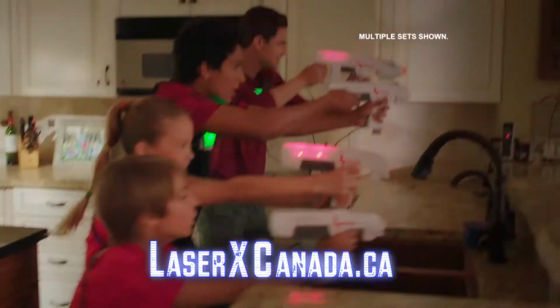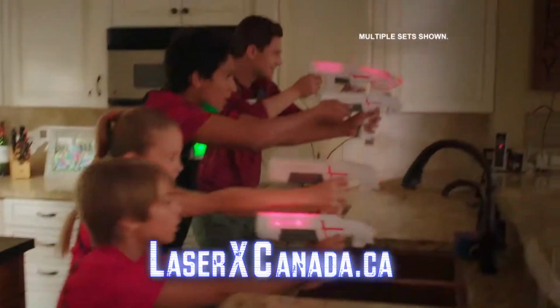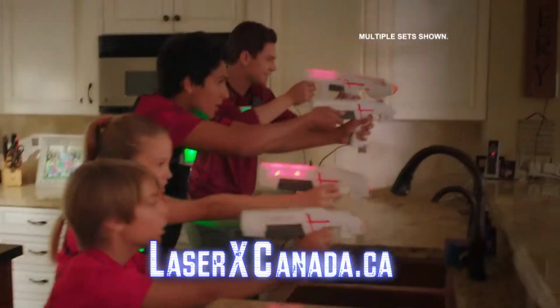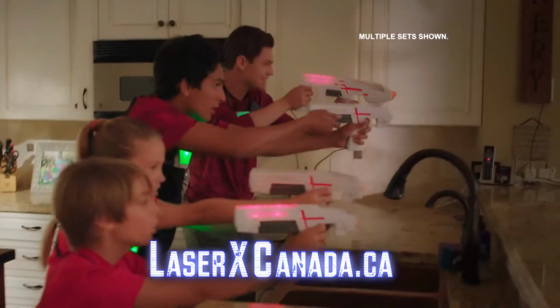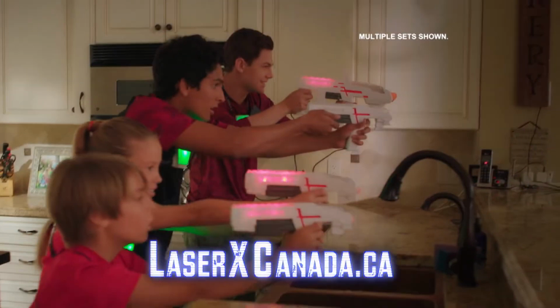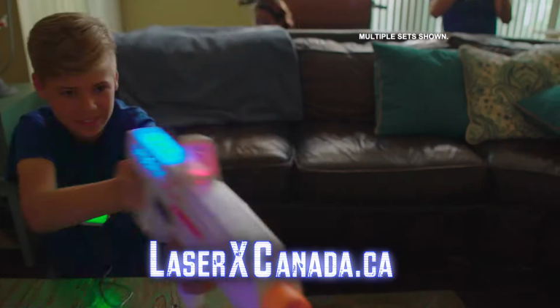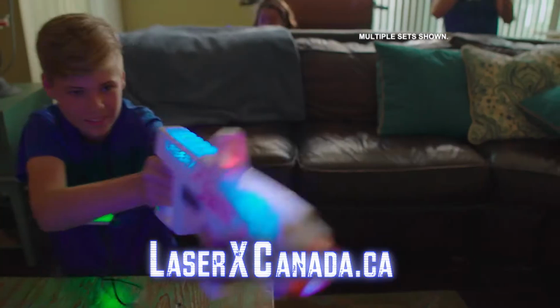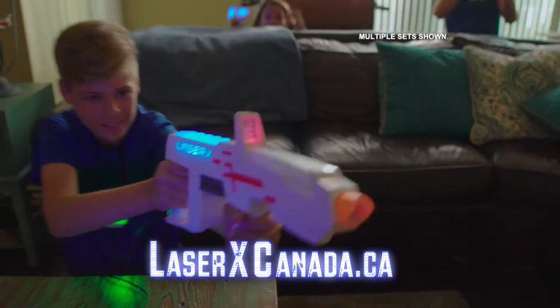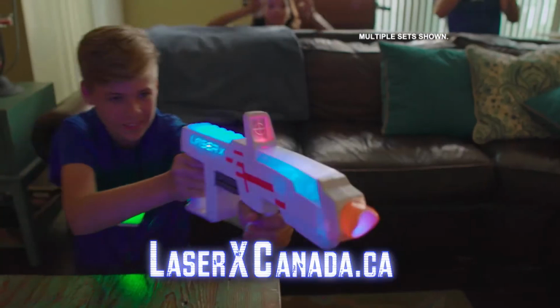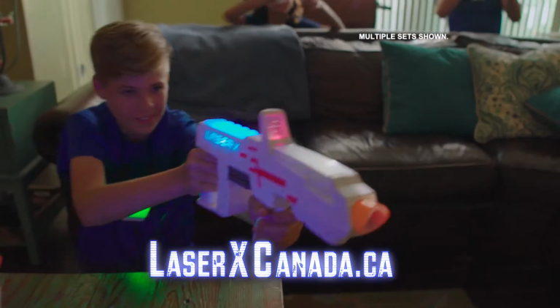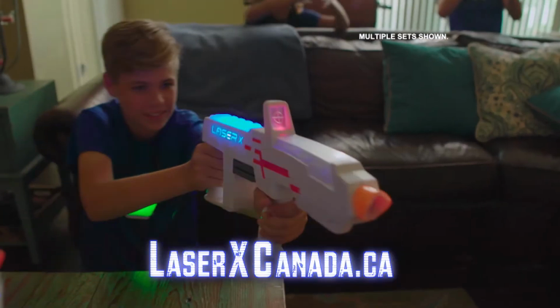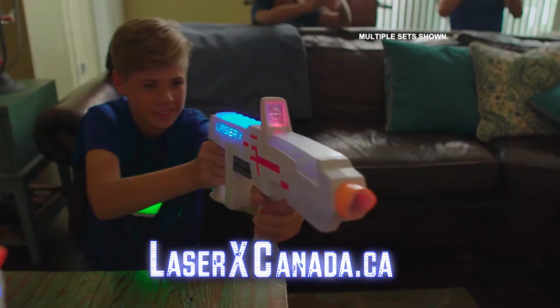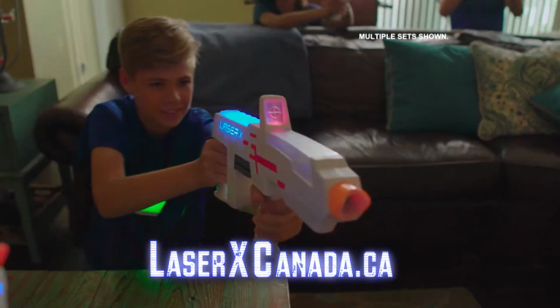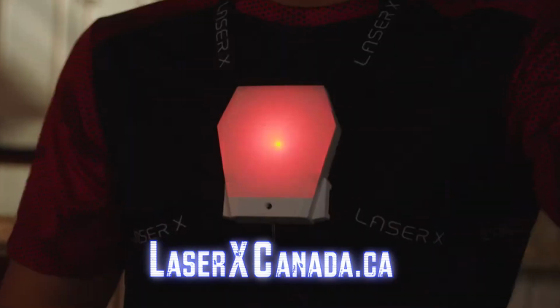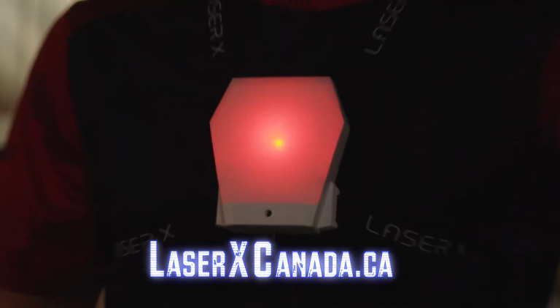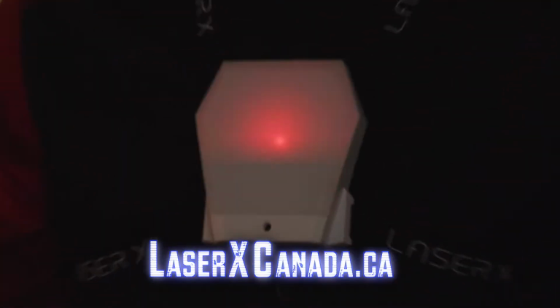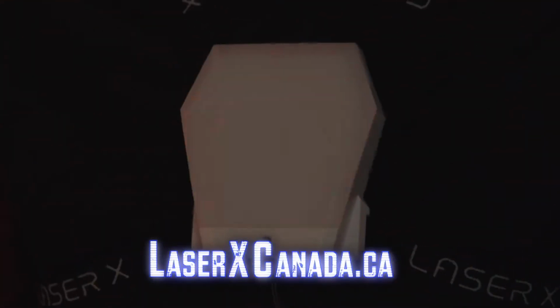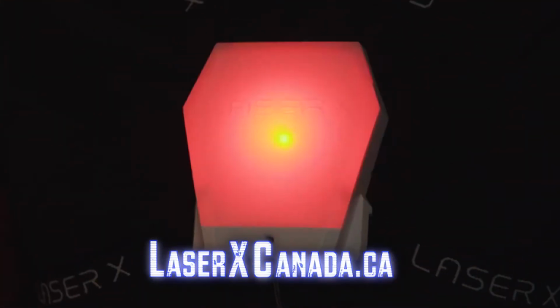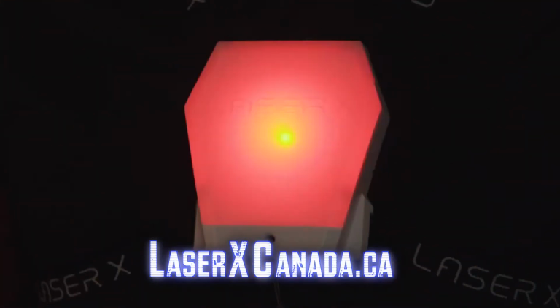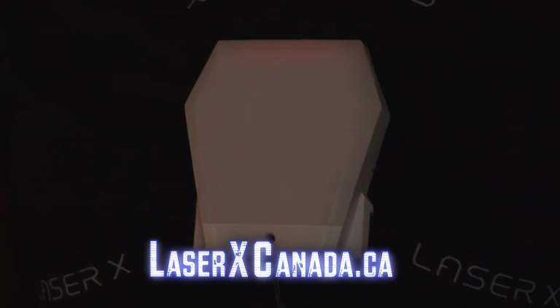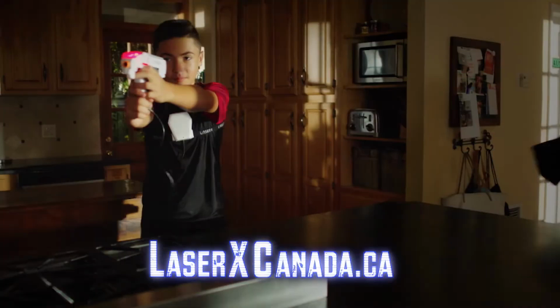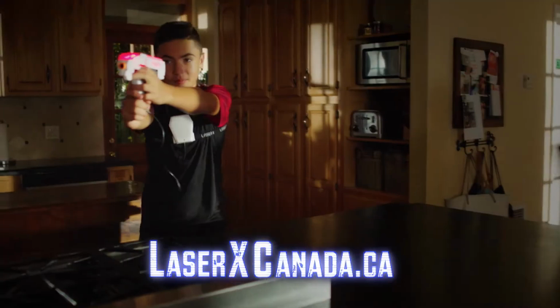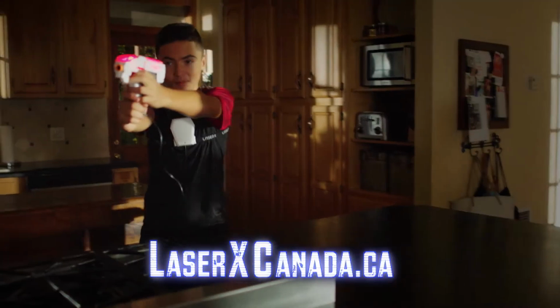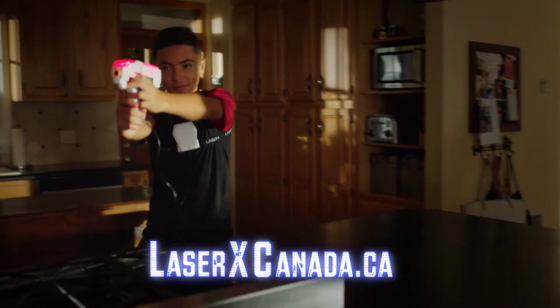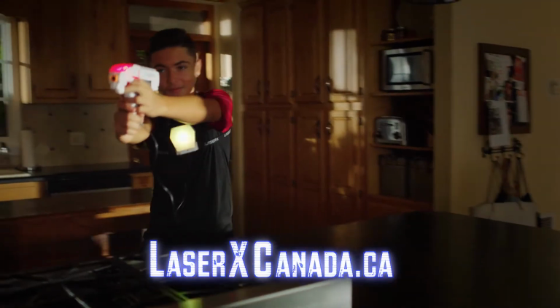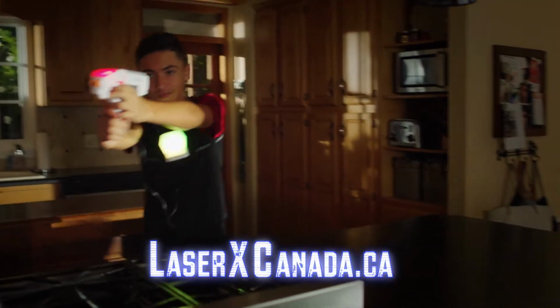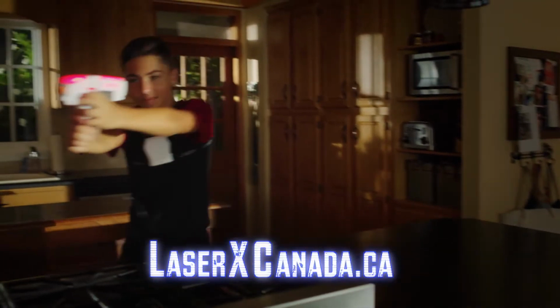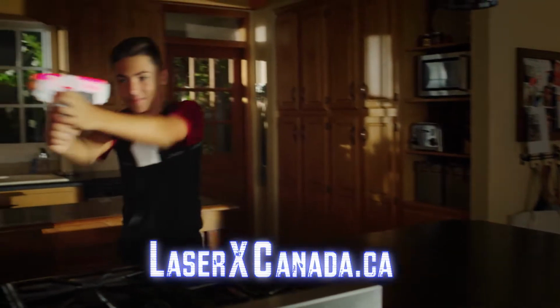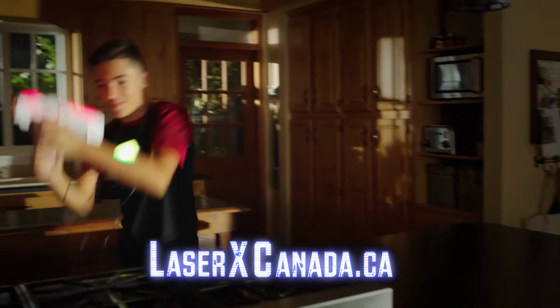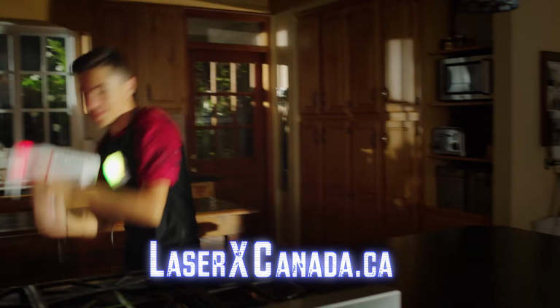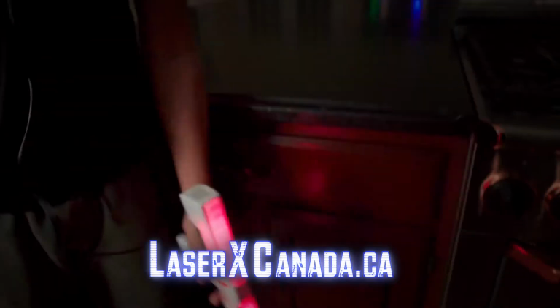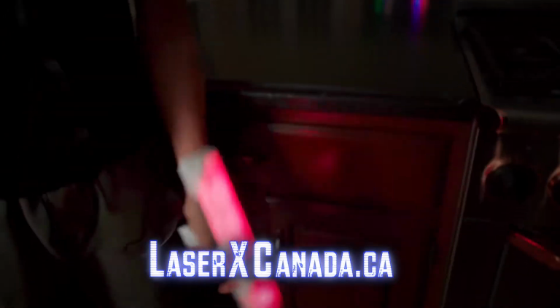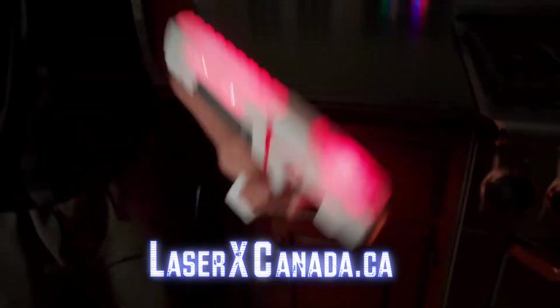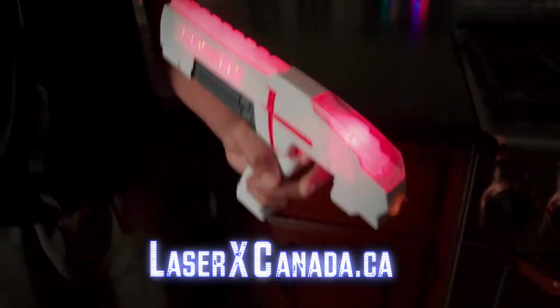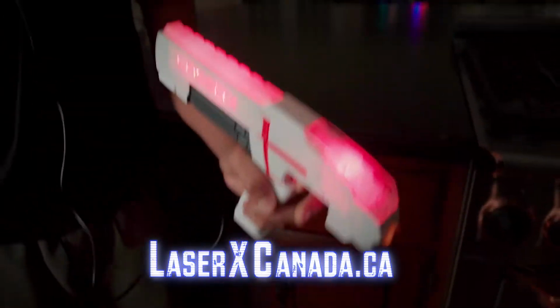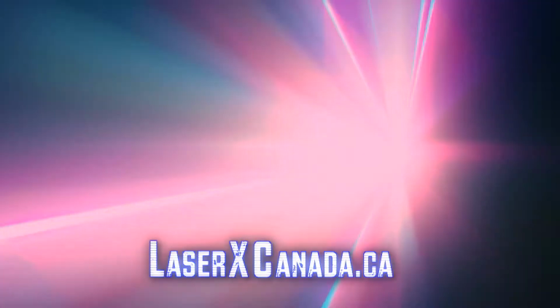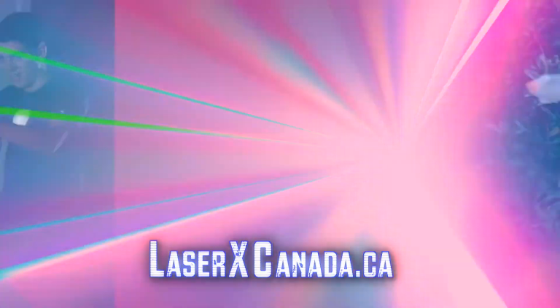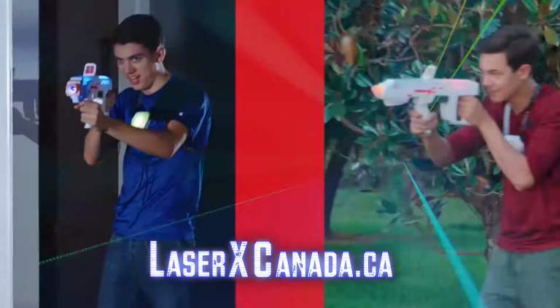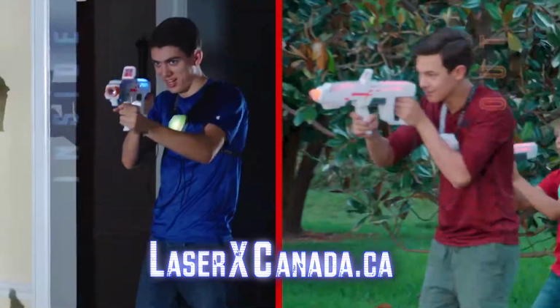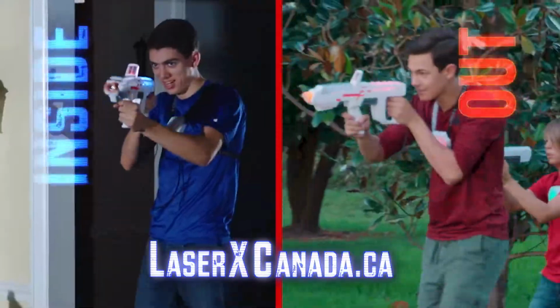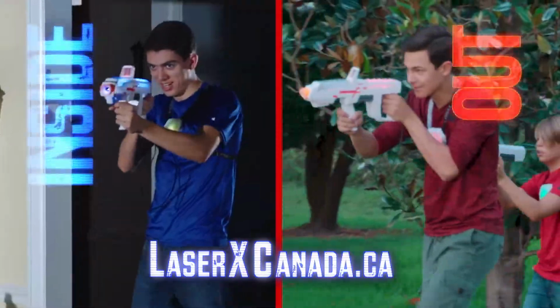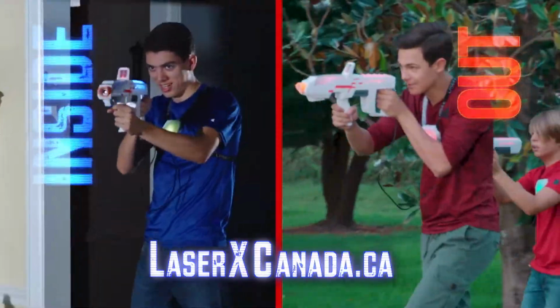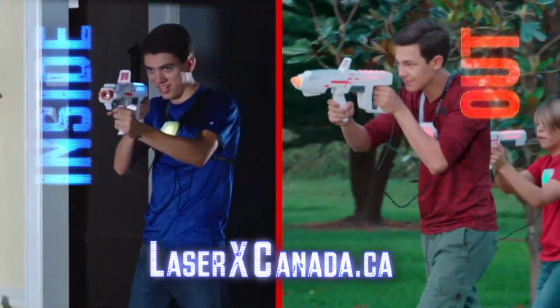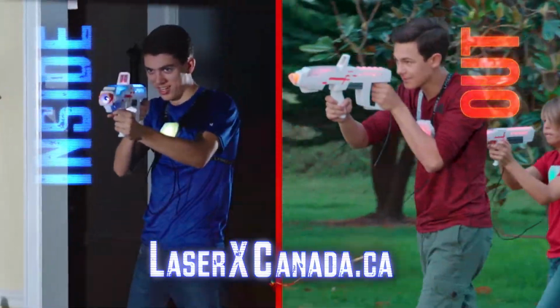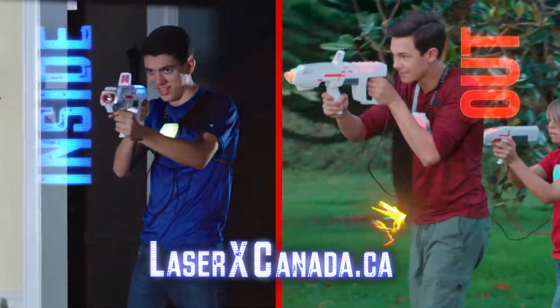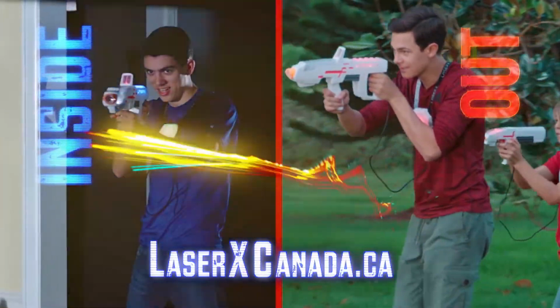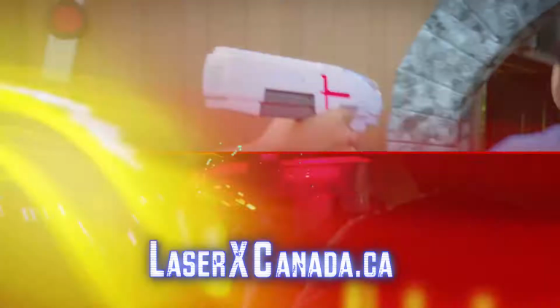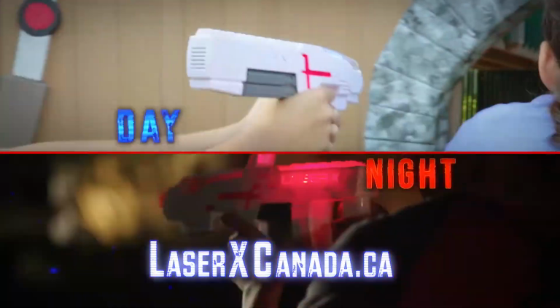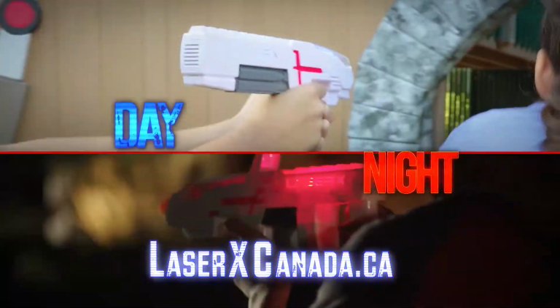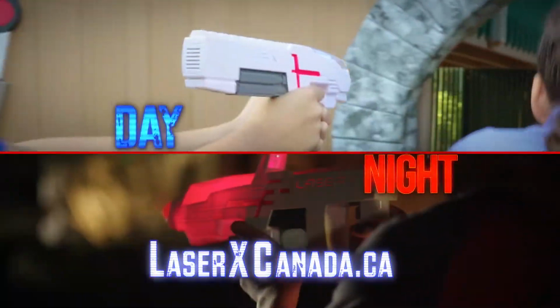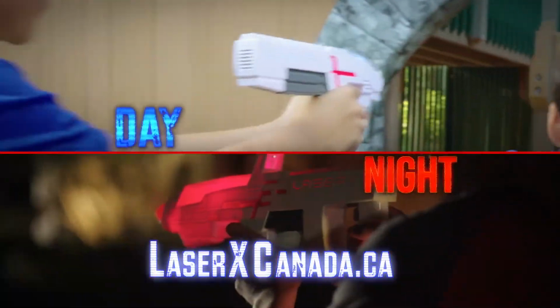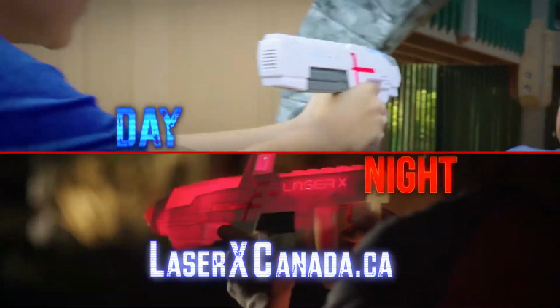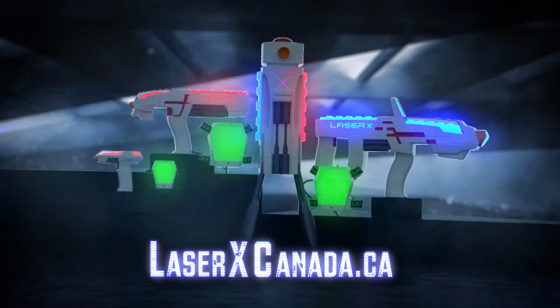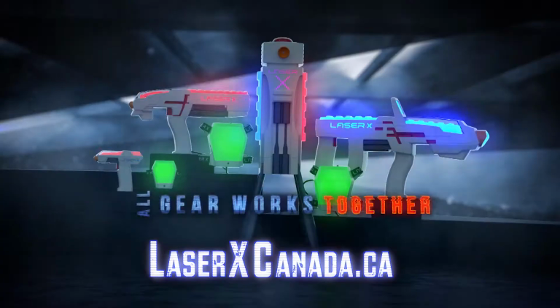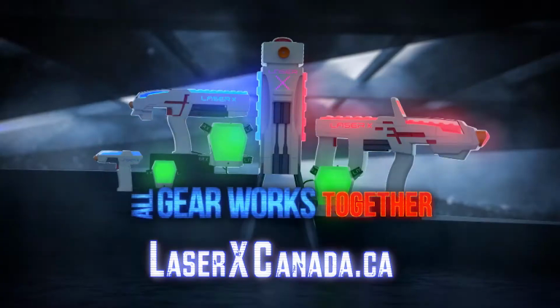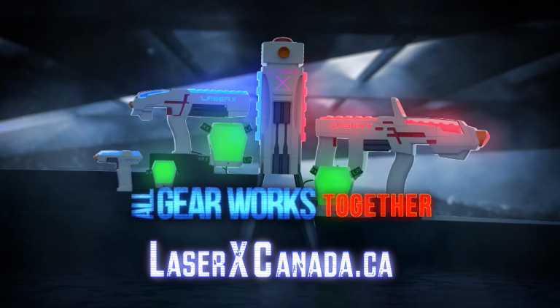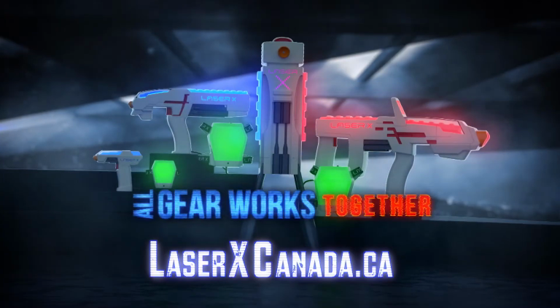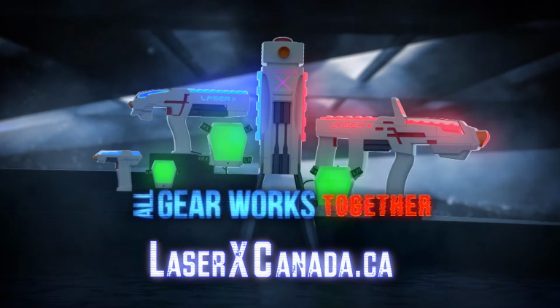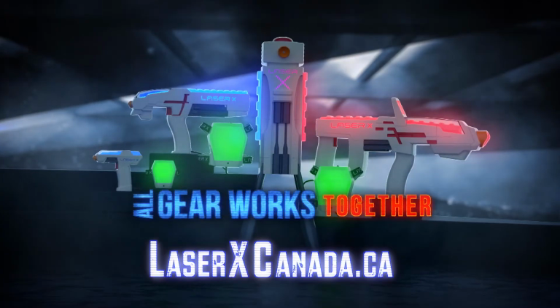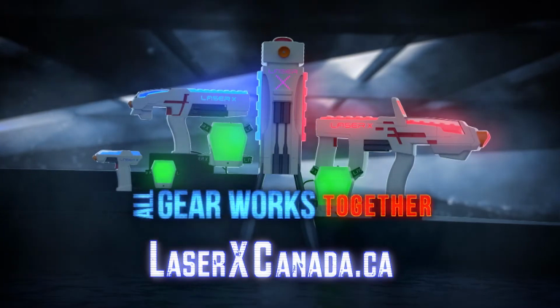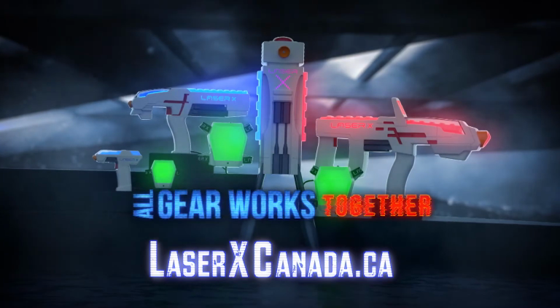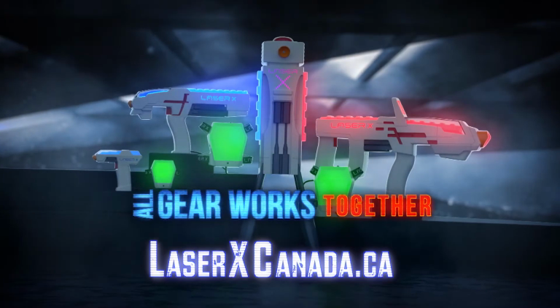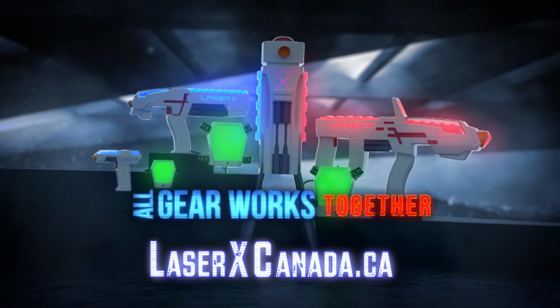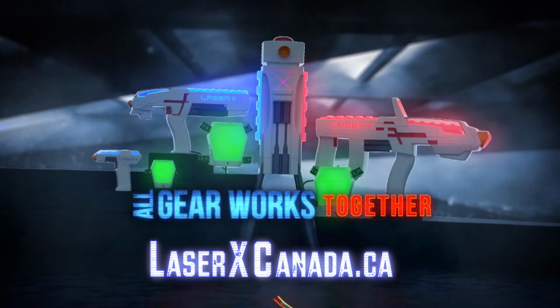Laser X lets you know that you've been hit and when you need to reload. Inside or out, day or night, all gear works together.